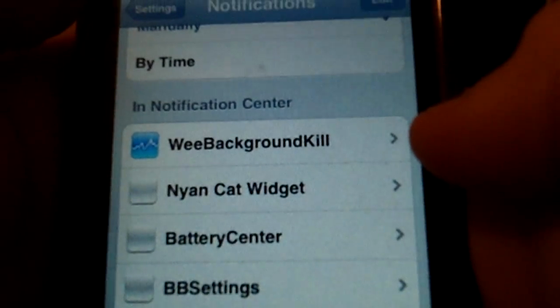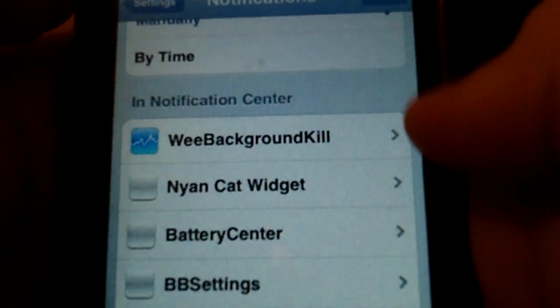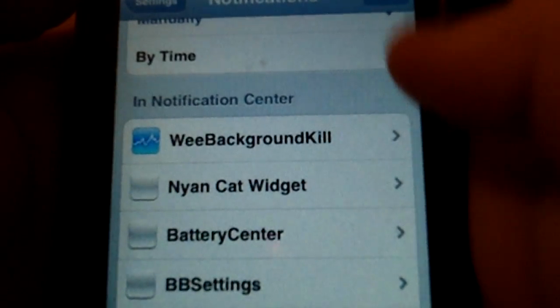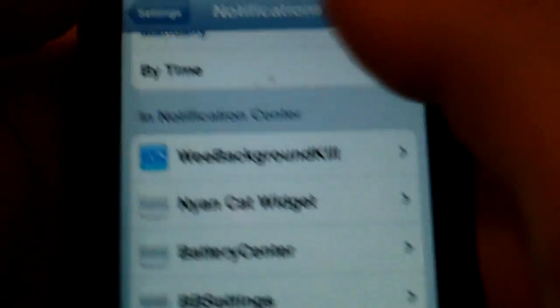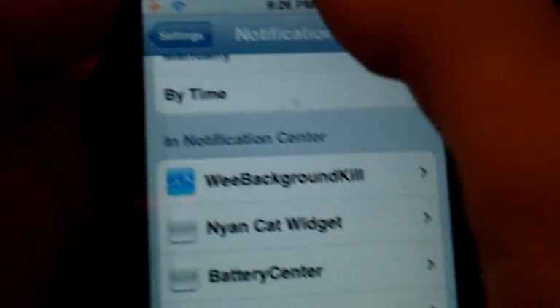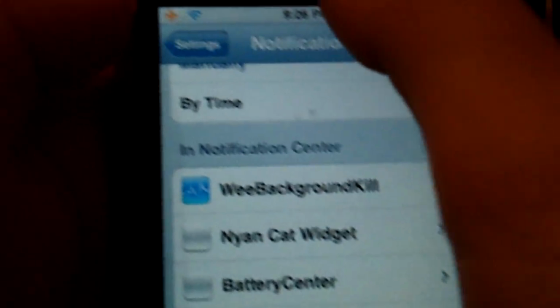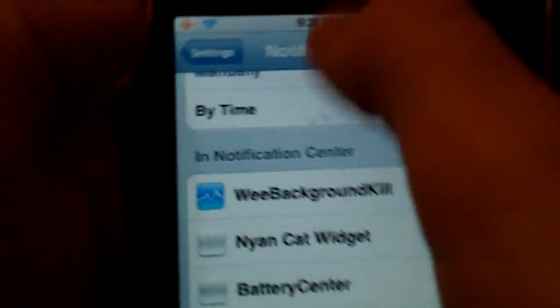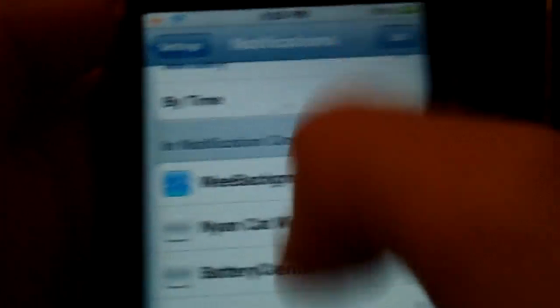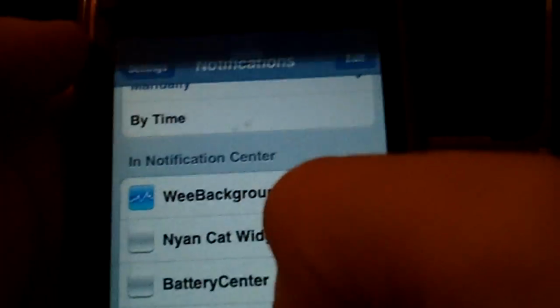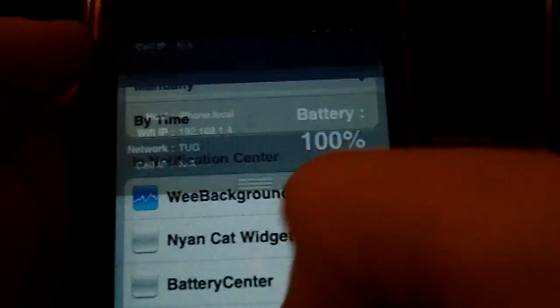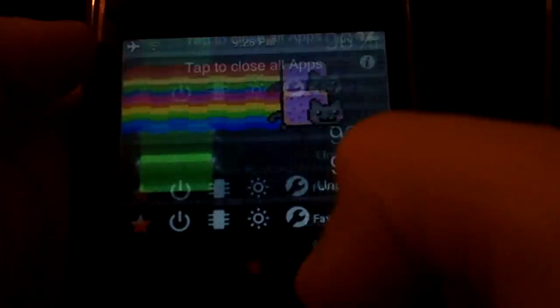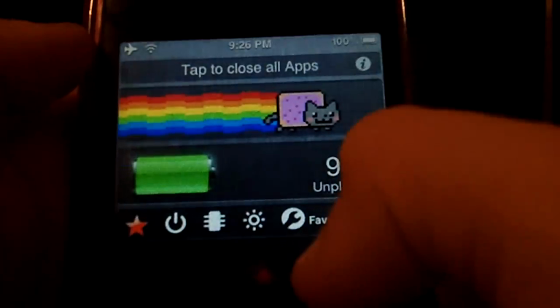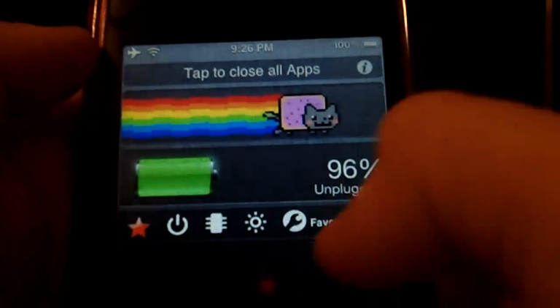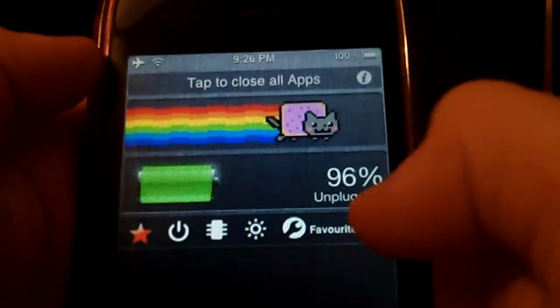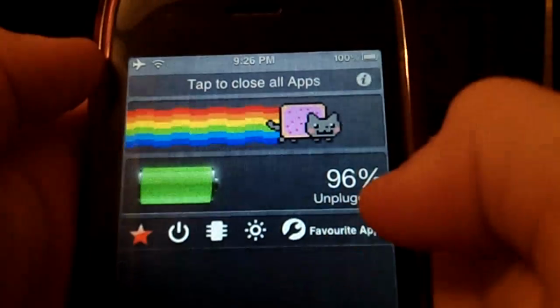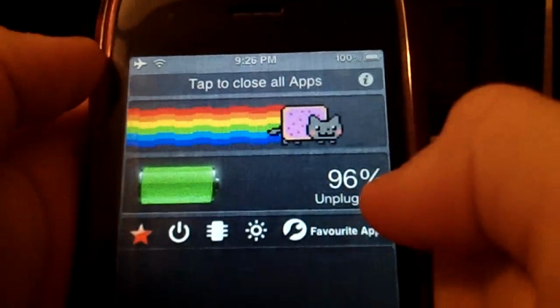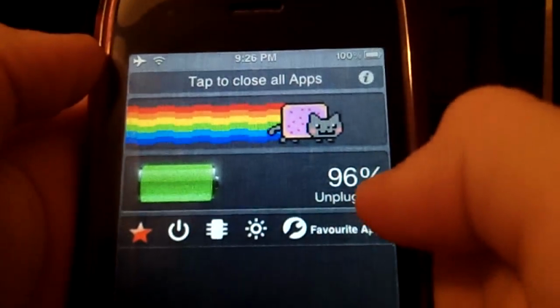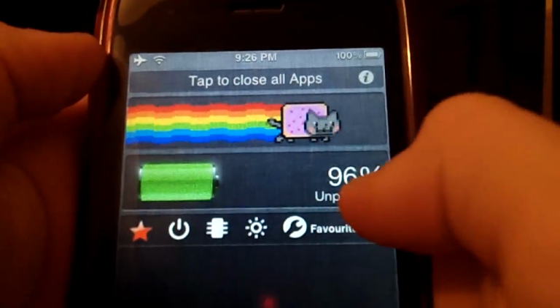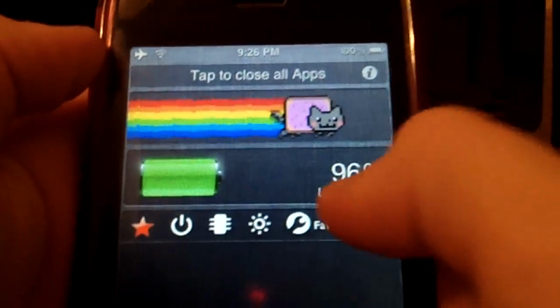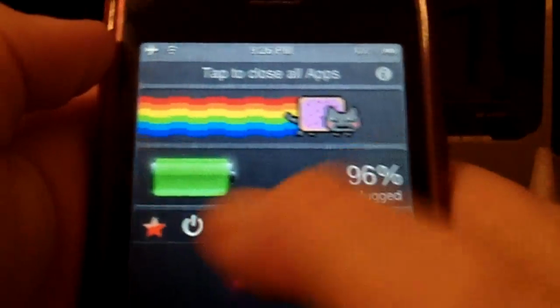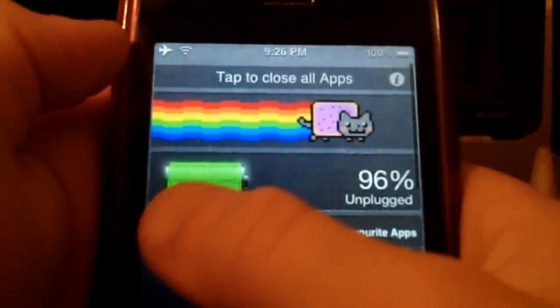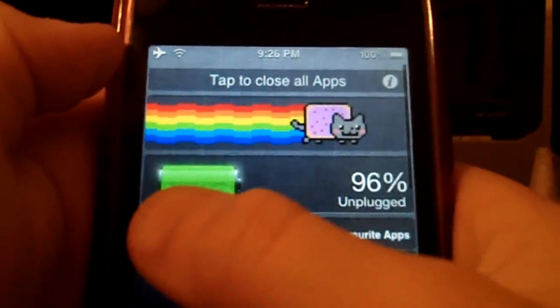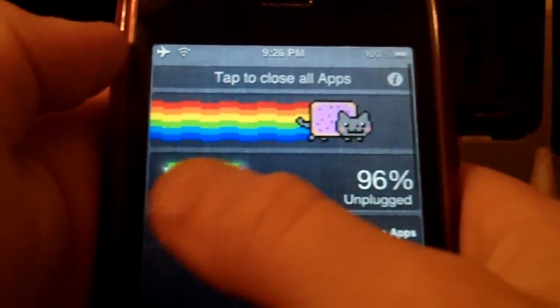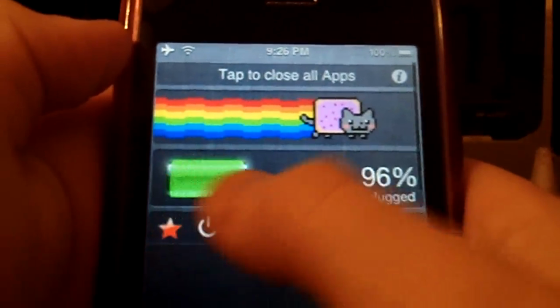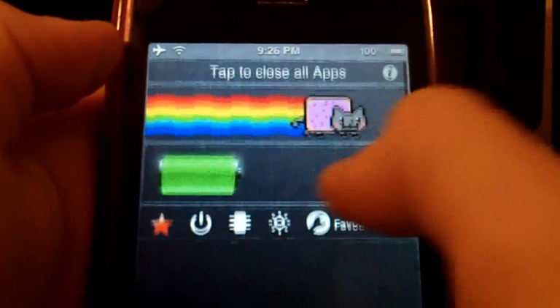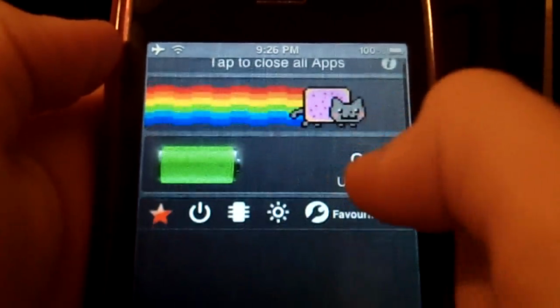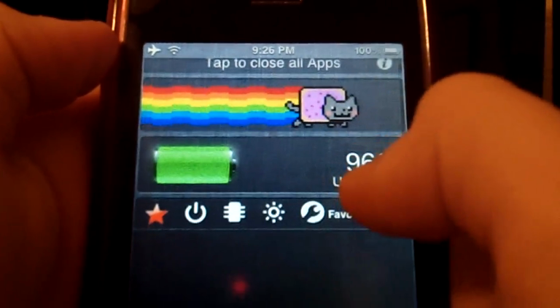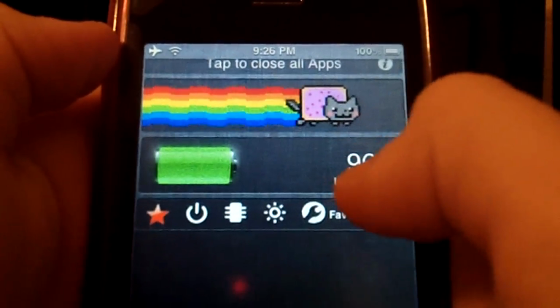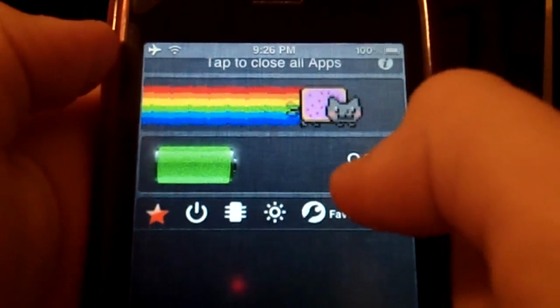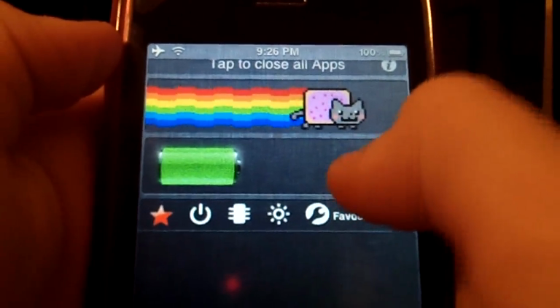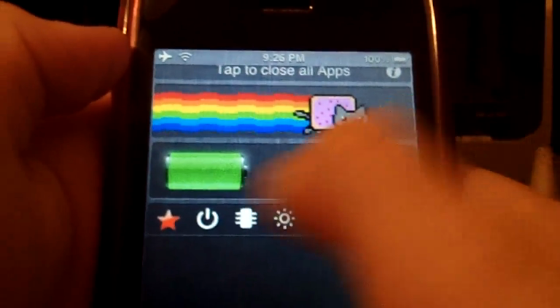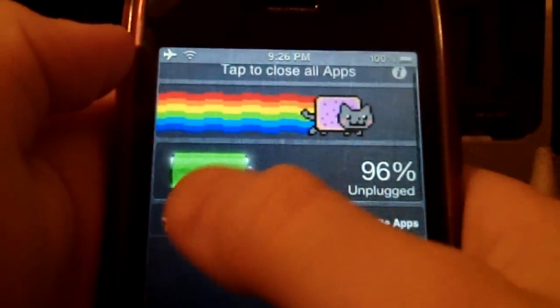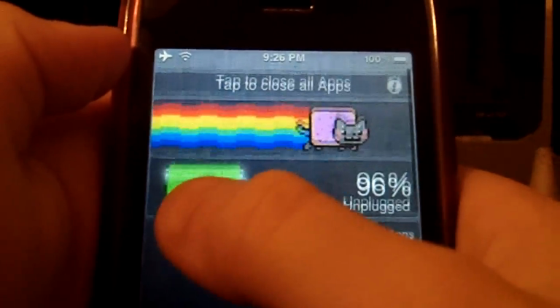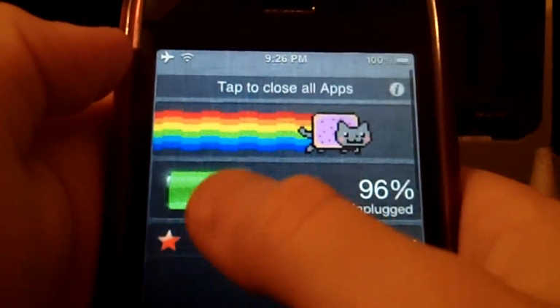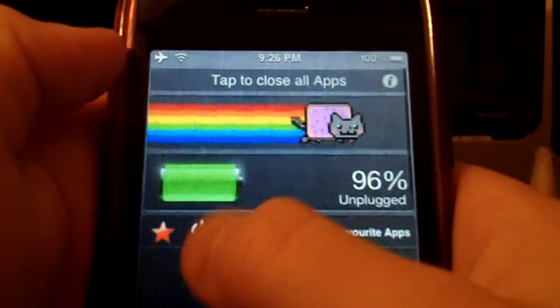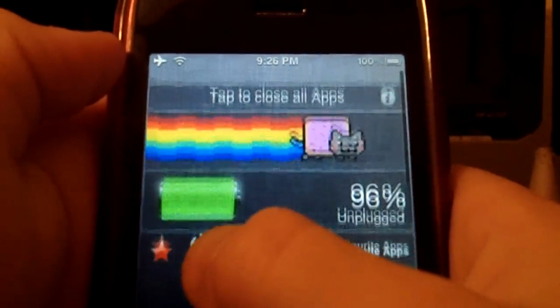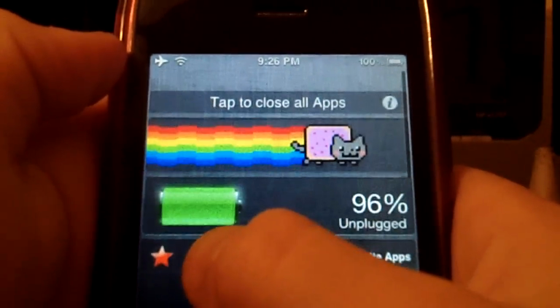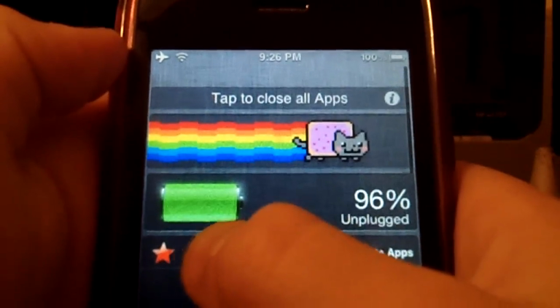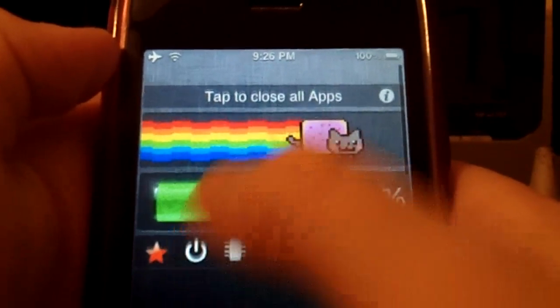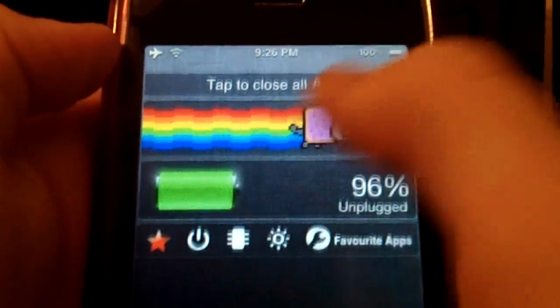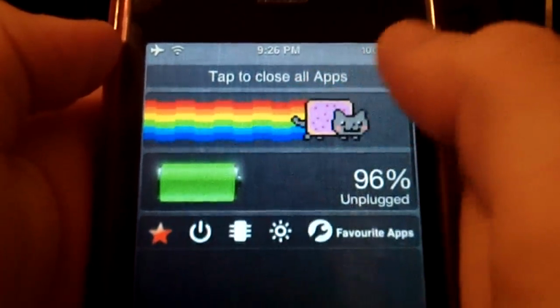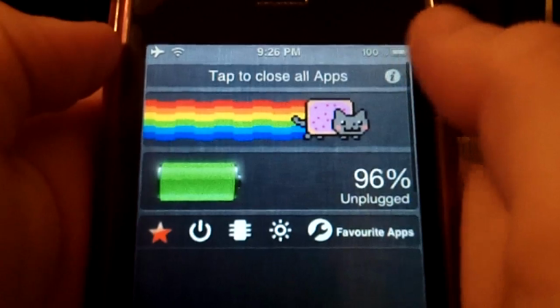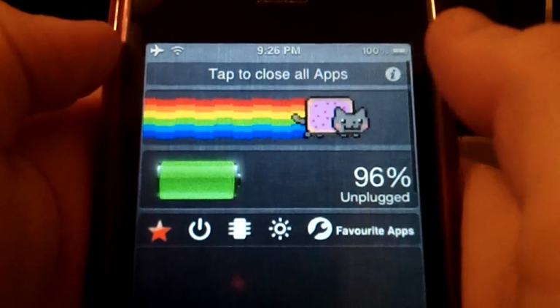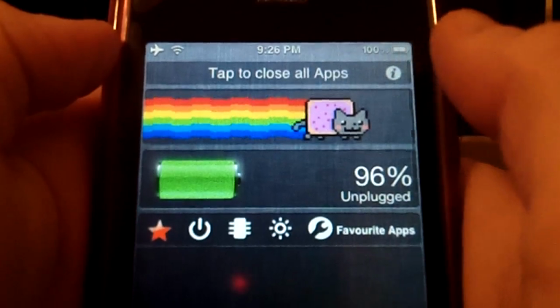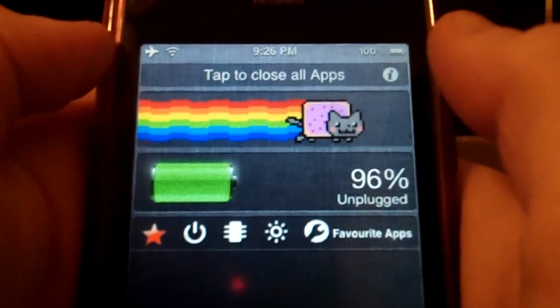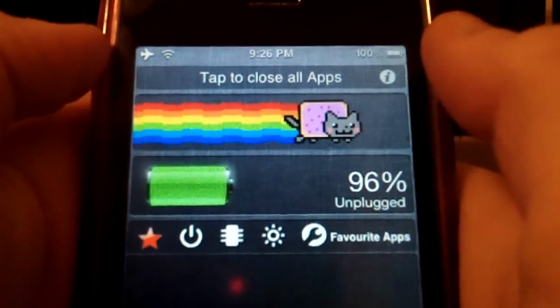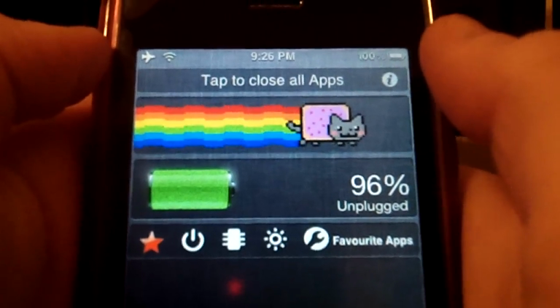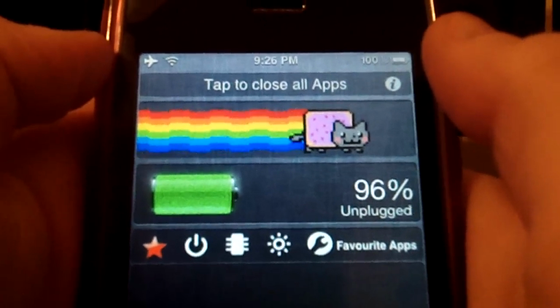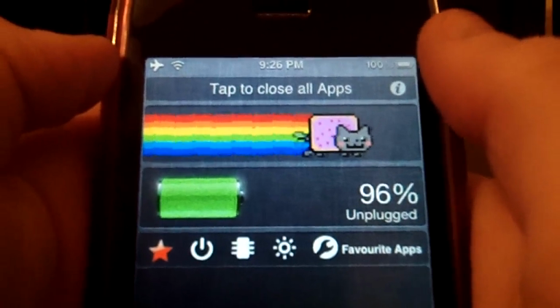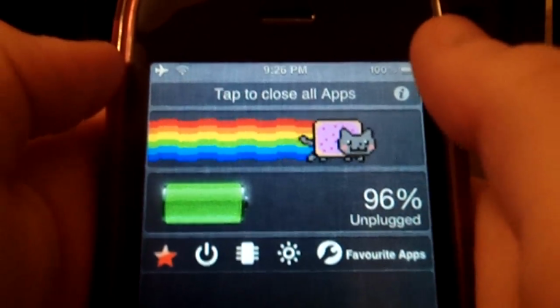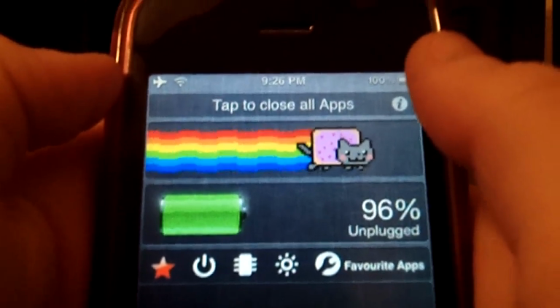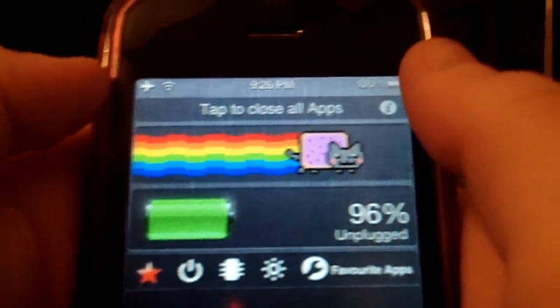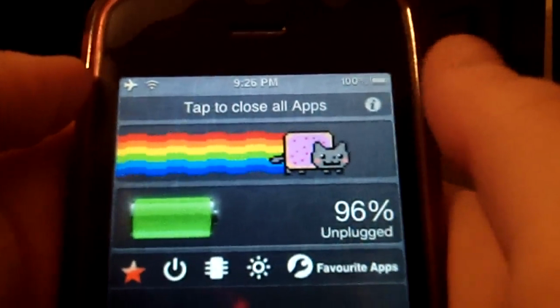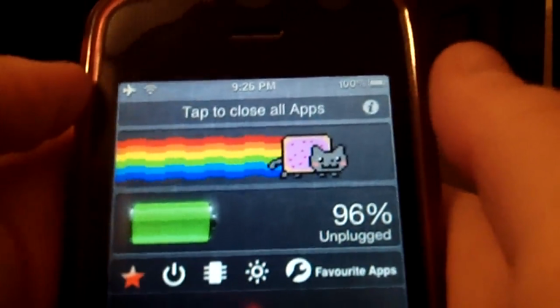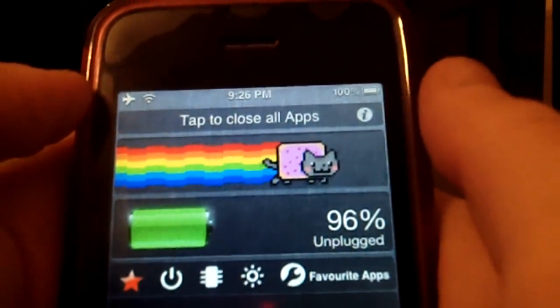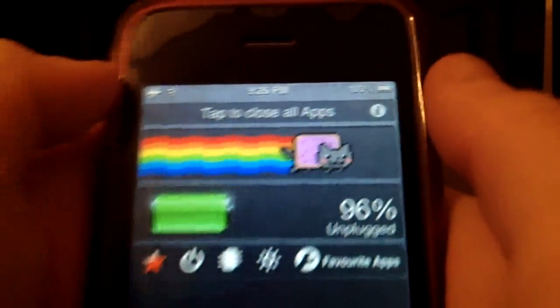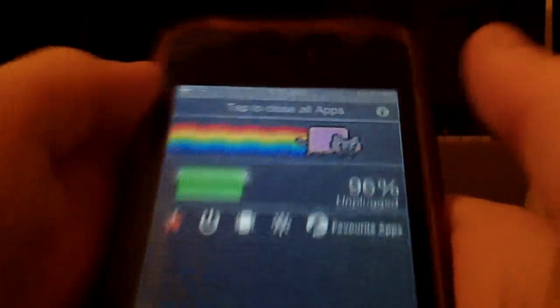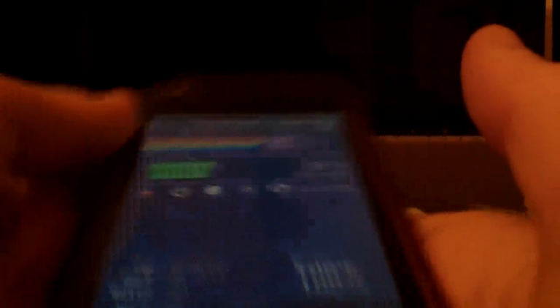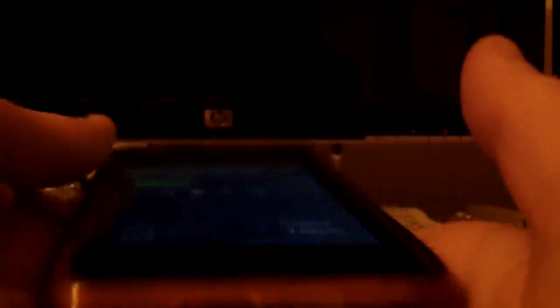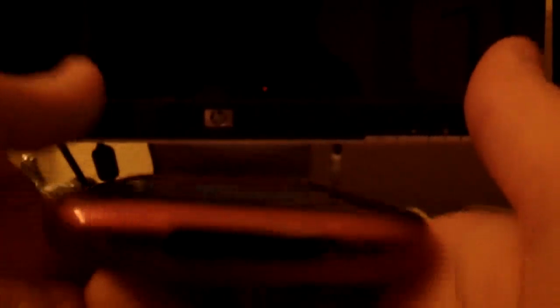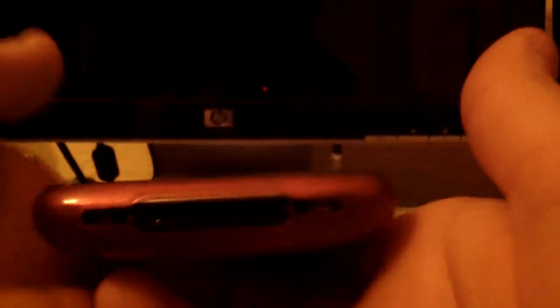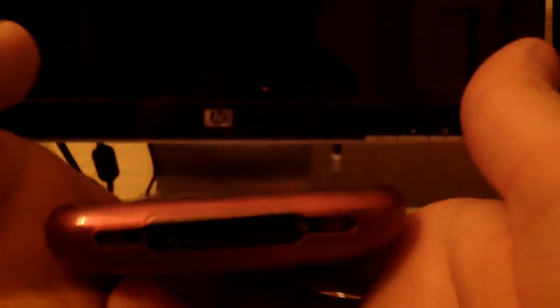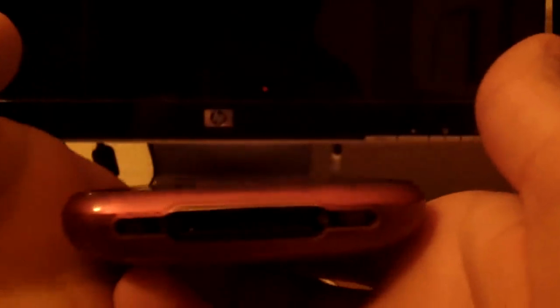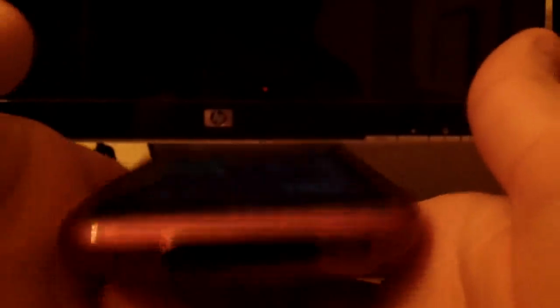I have Battery Center, which just shows the battery — that's all it does. It's not super accurate; right now it's actually showing 100% unplugged.